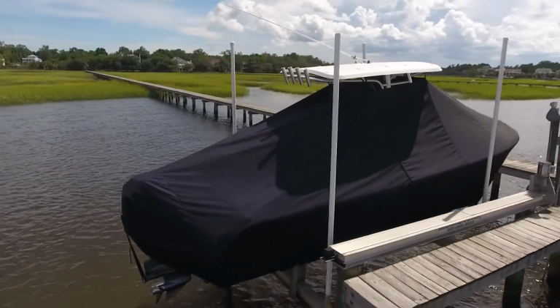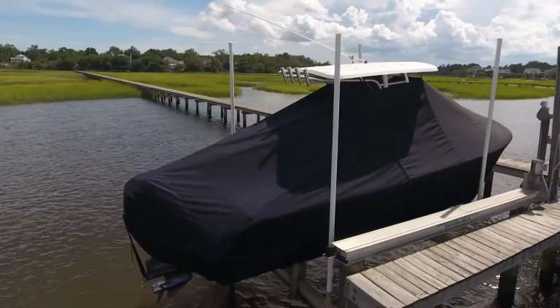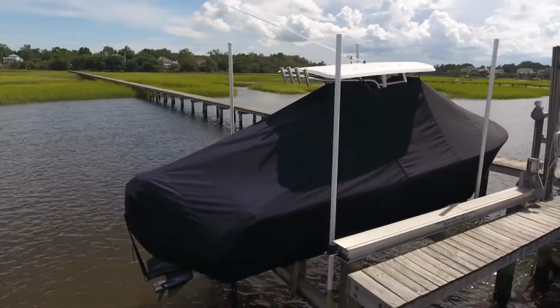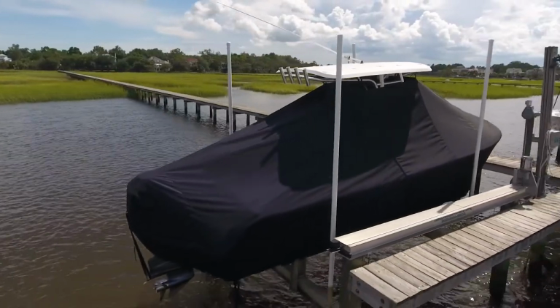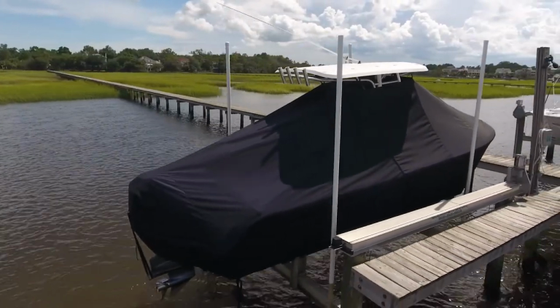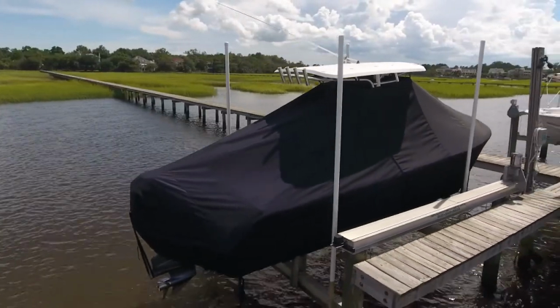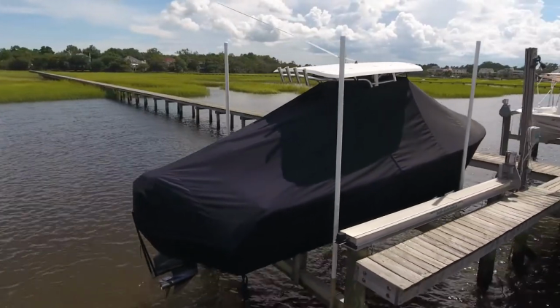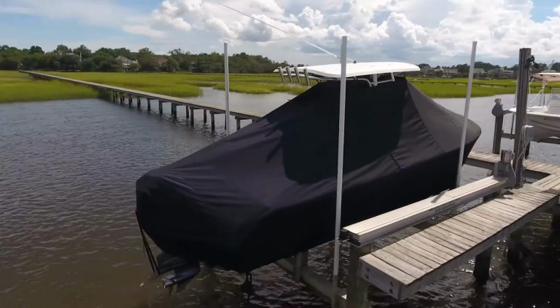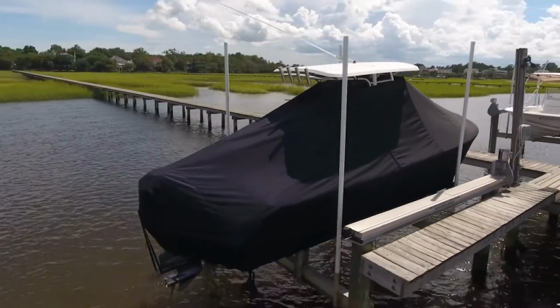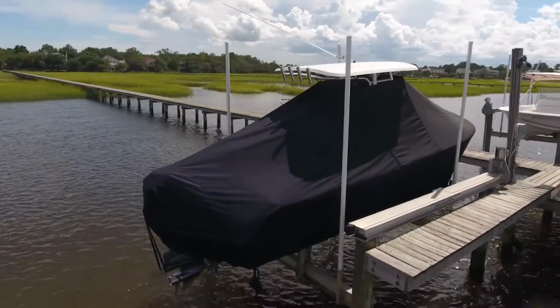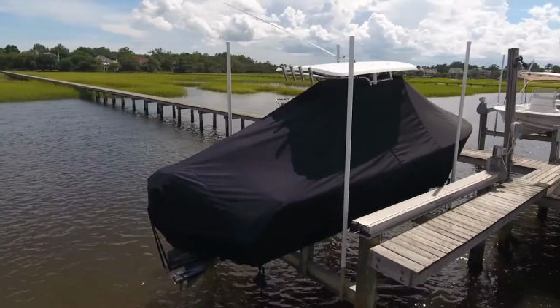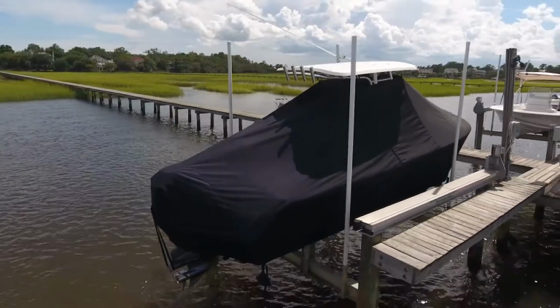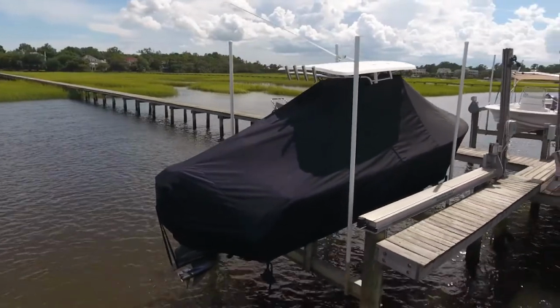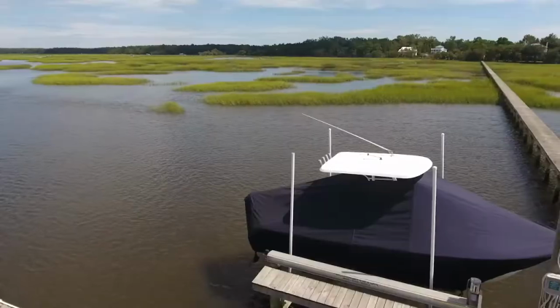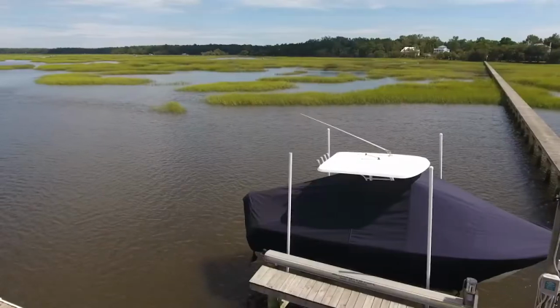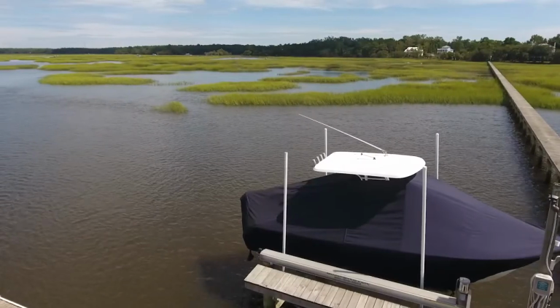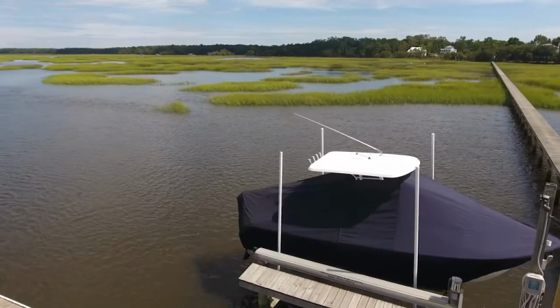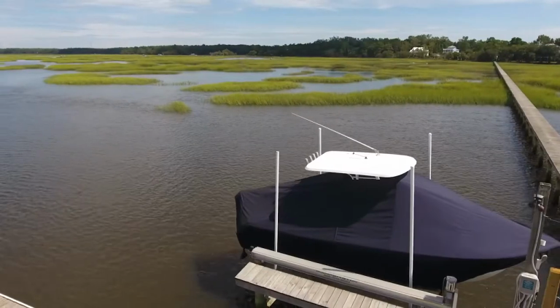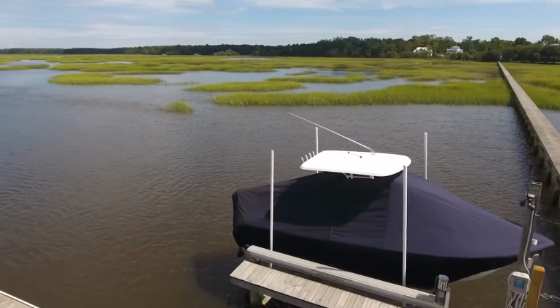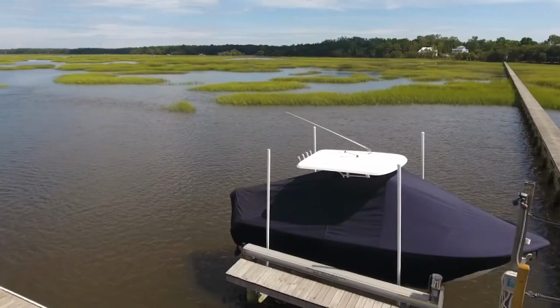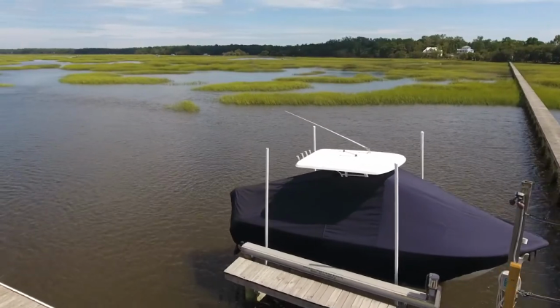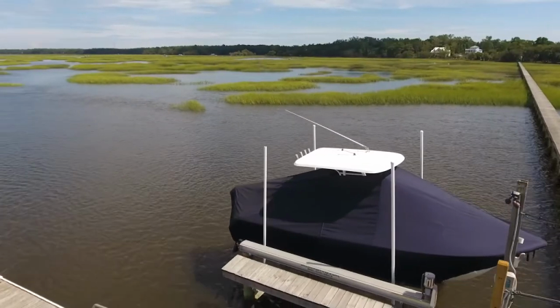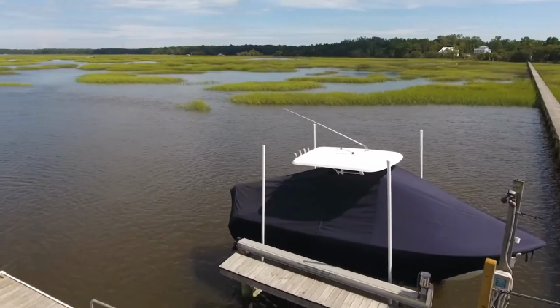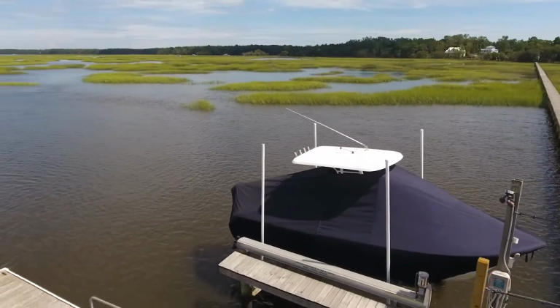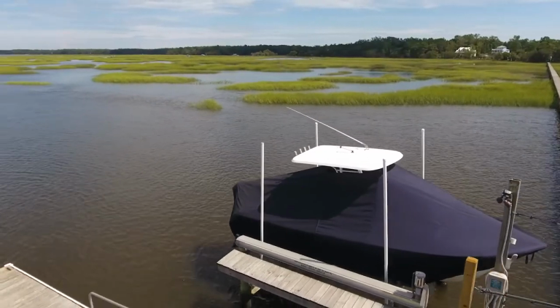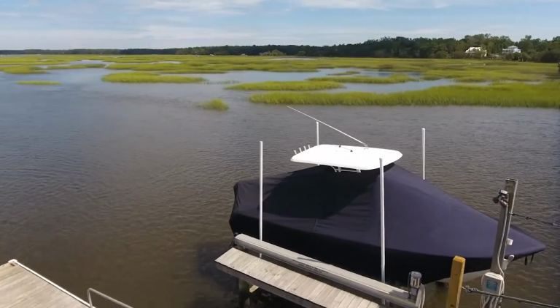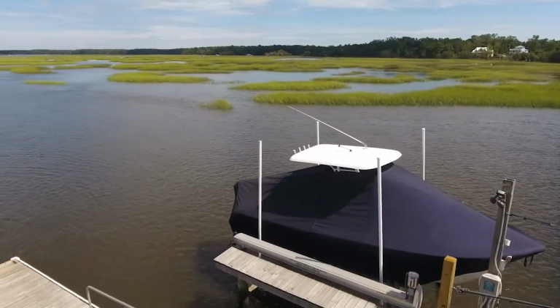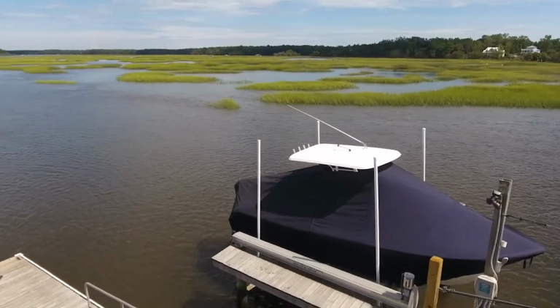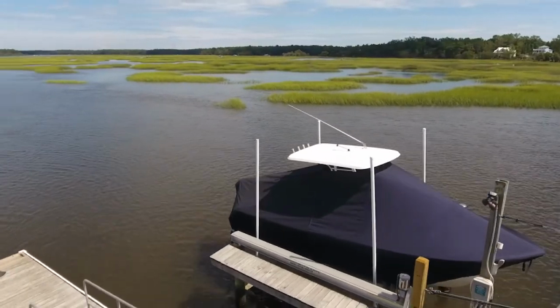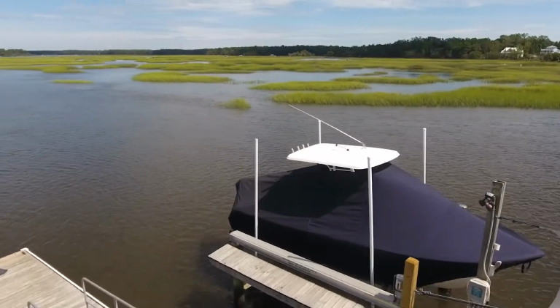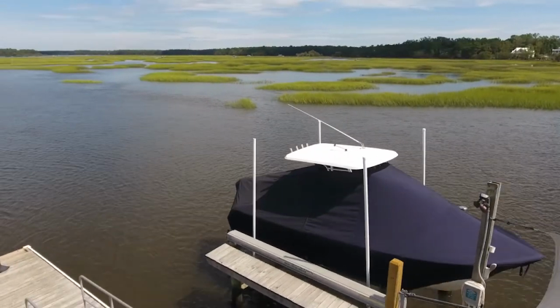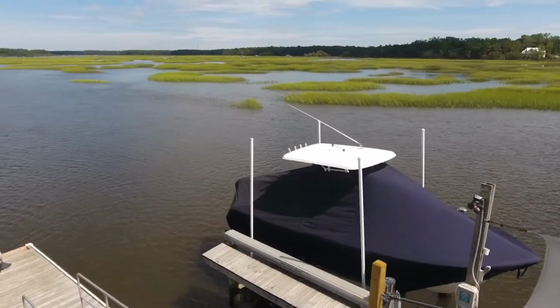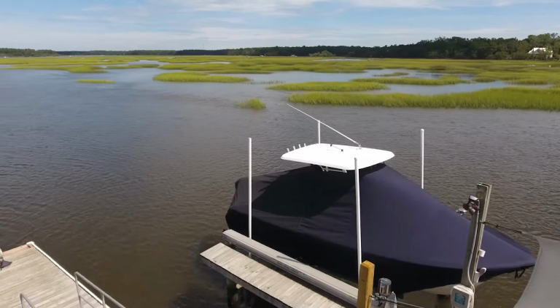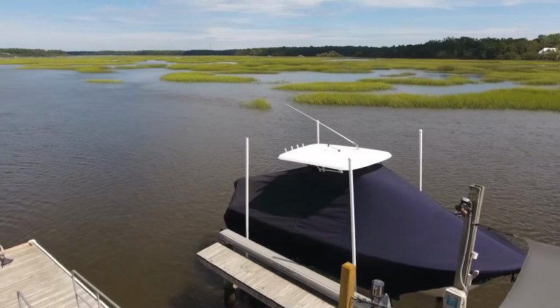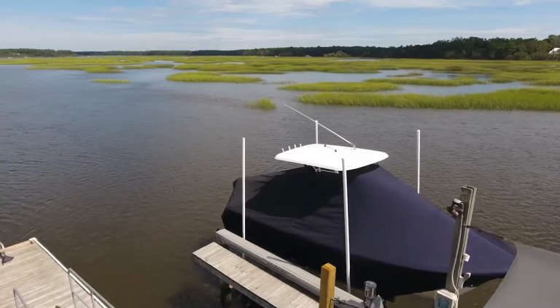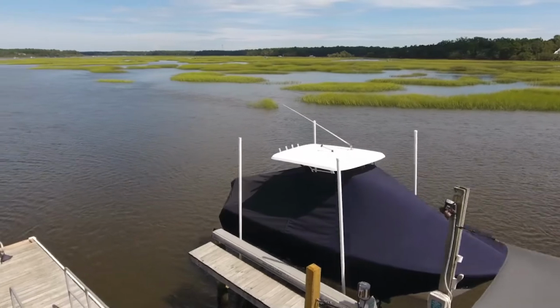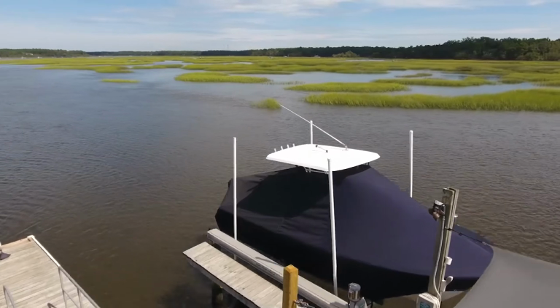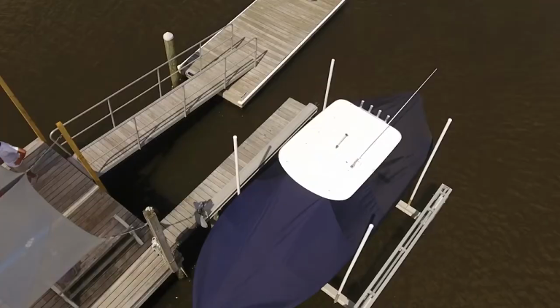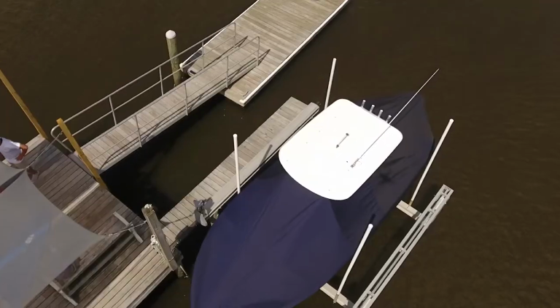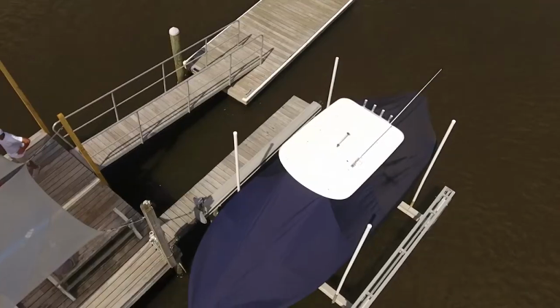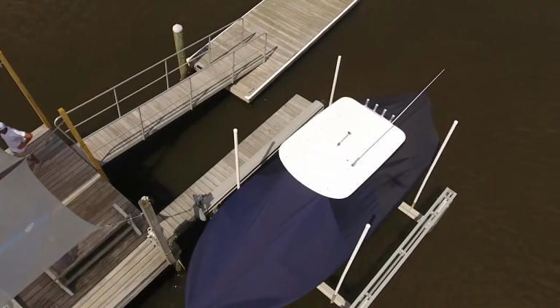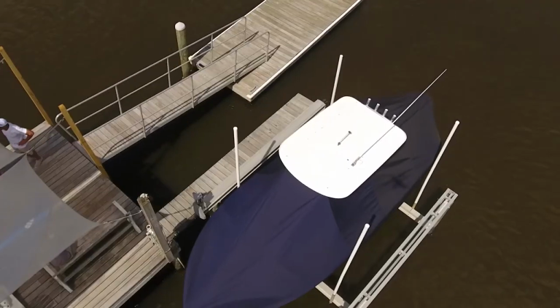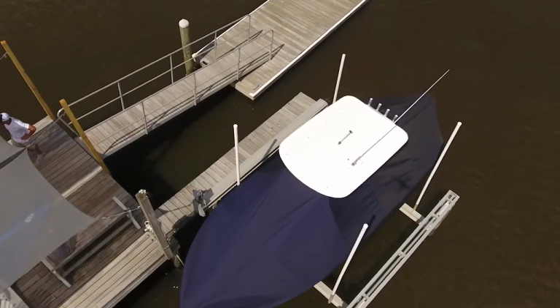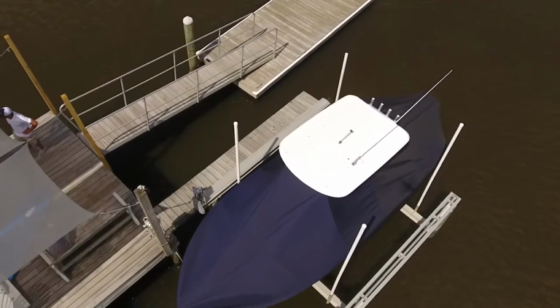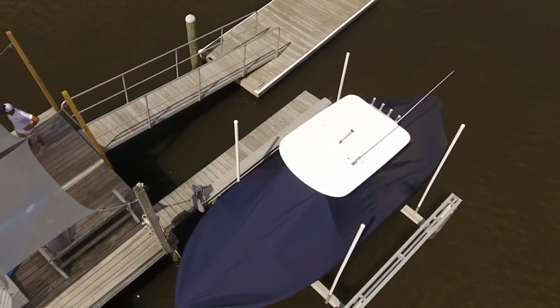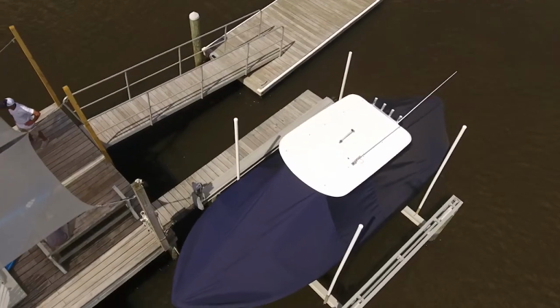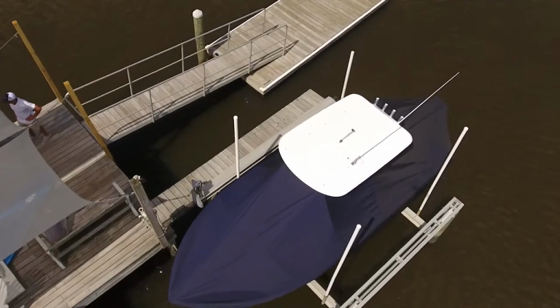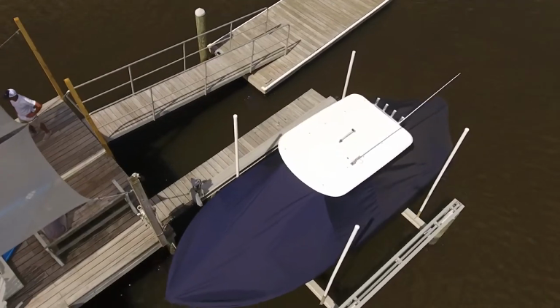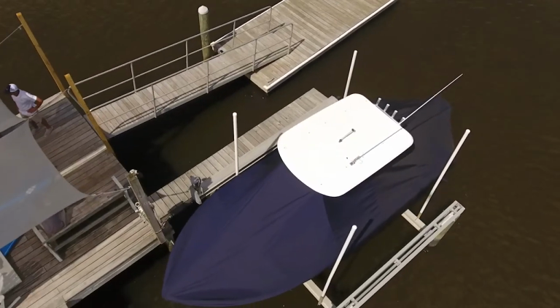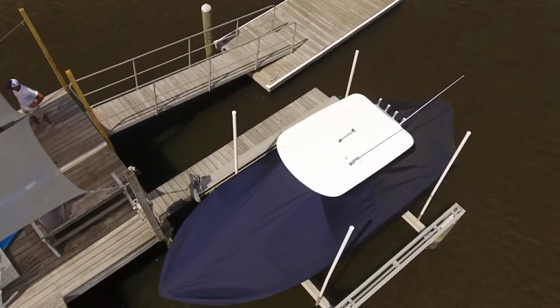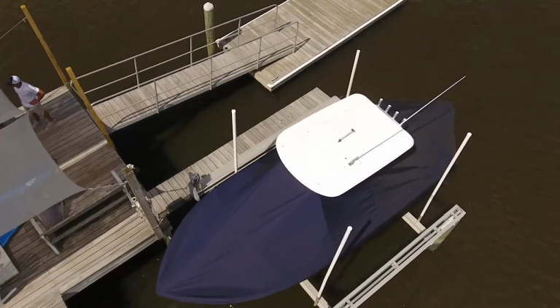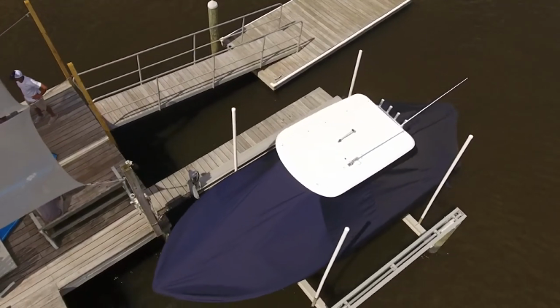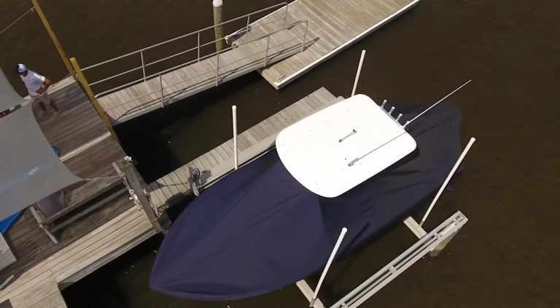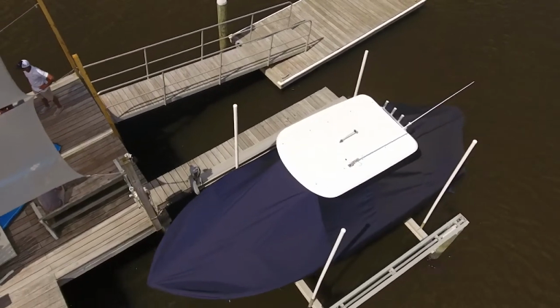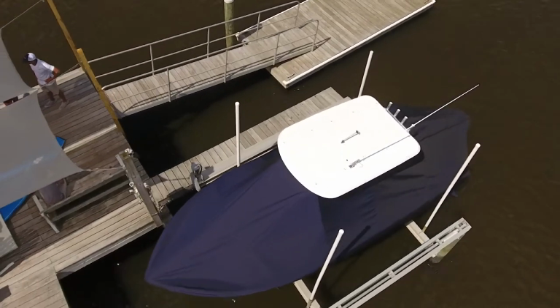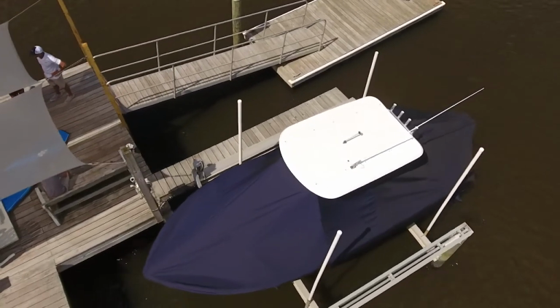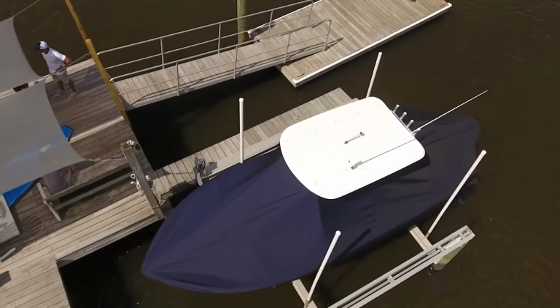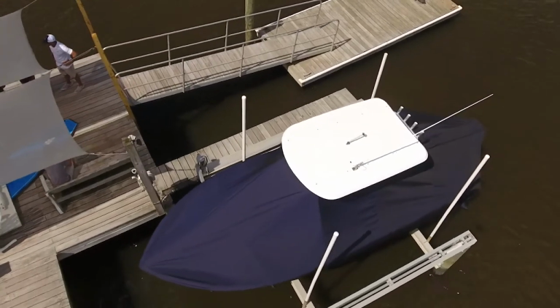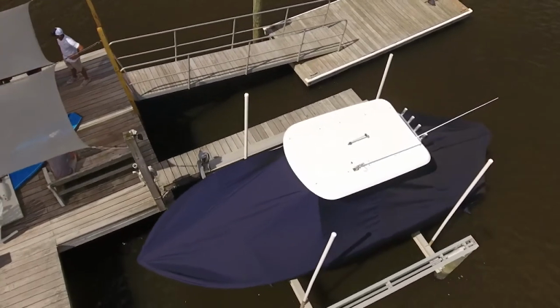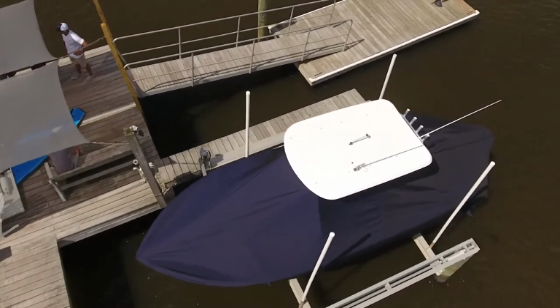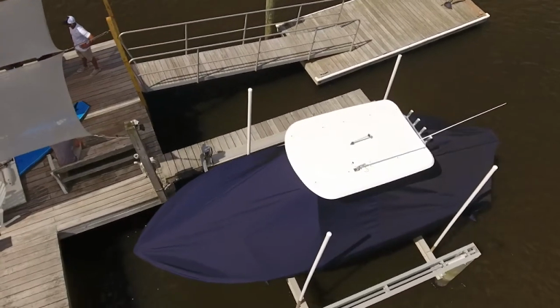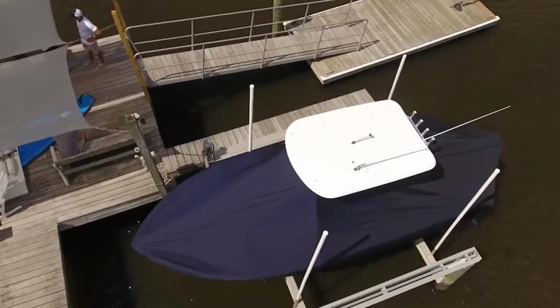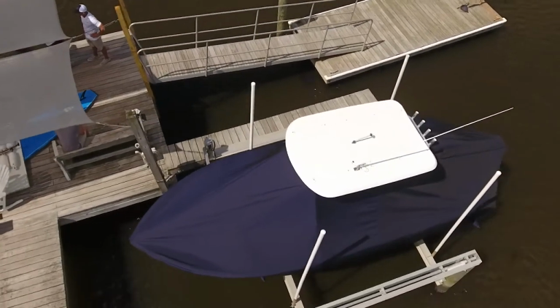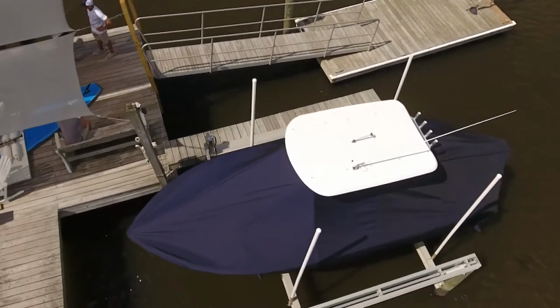Before you begin, make sure your motor is trimmed all the way up. Now you're ready to get started installing your T-top boat cover.